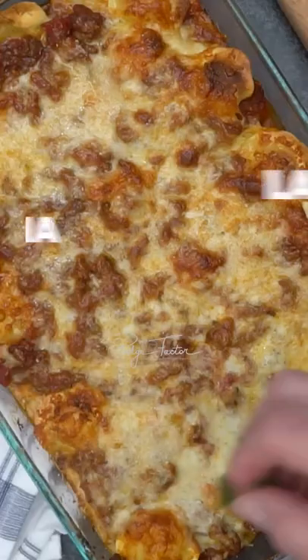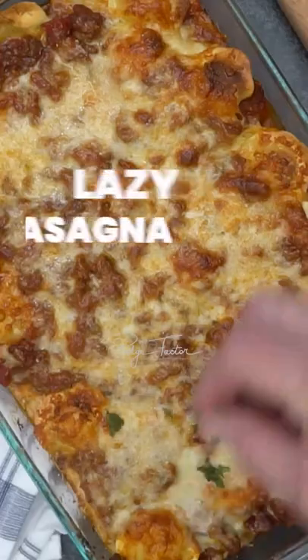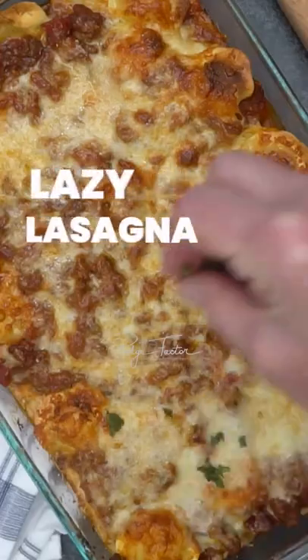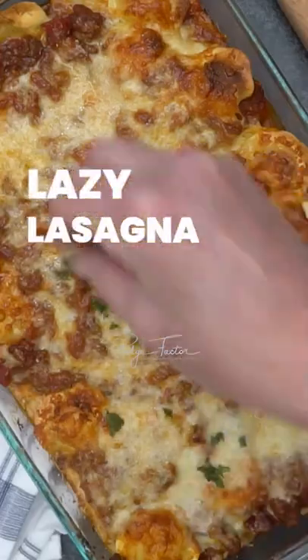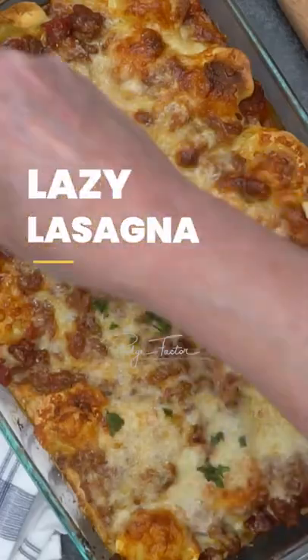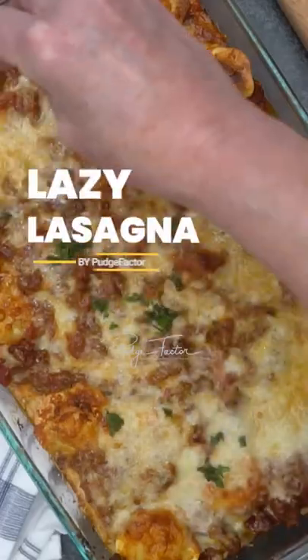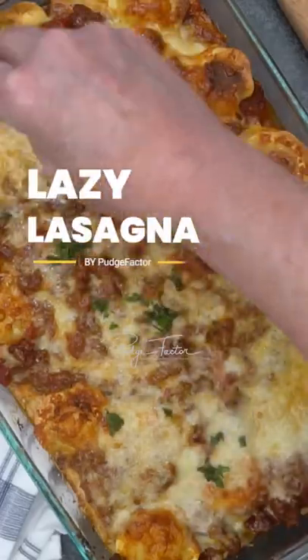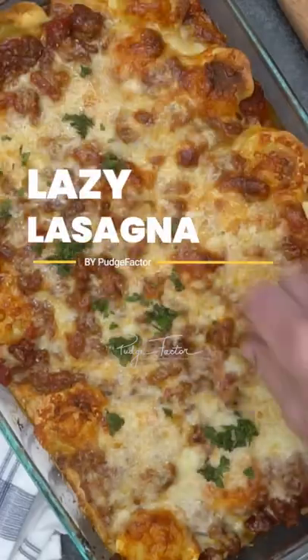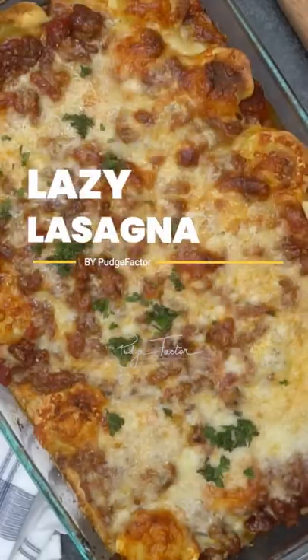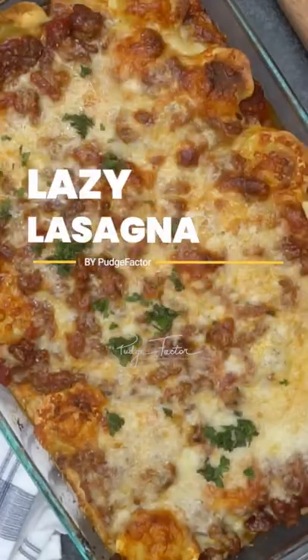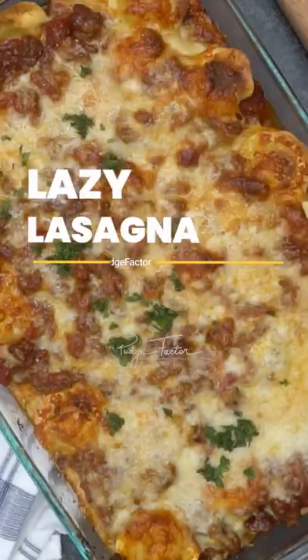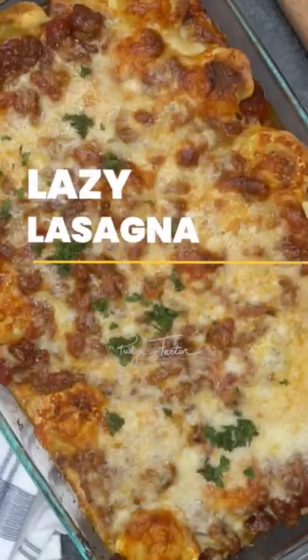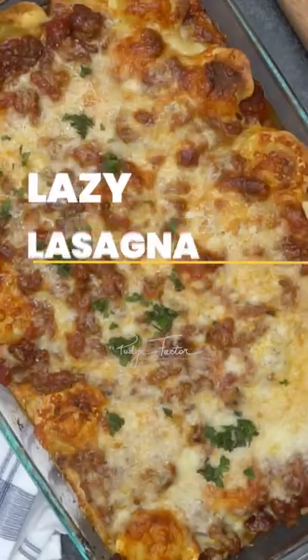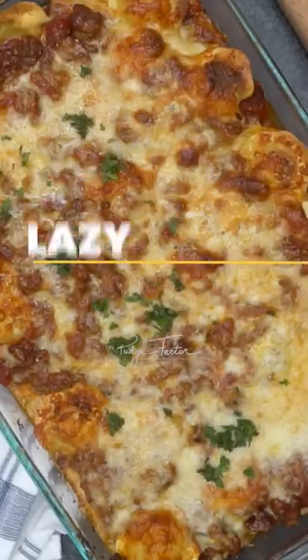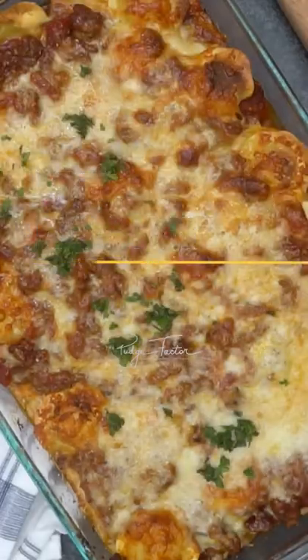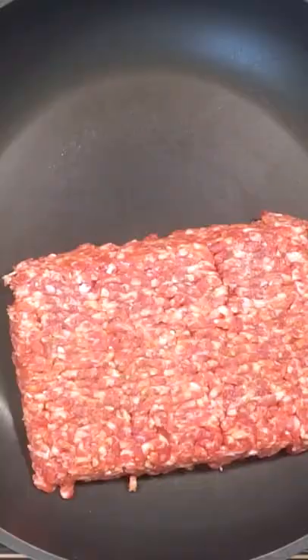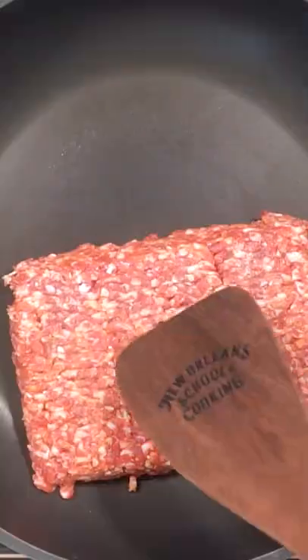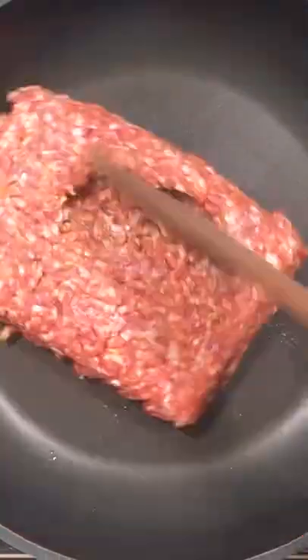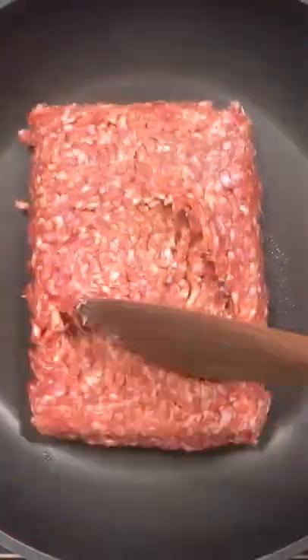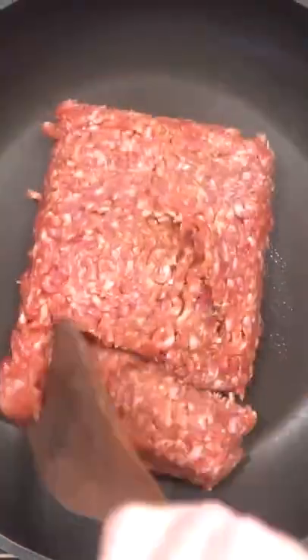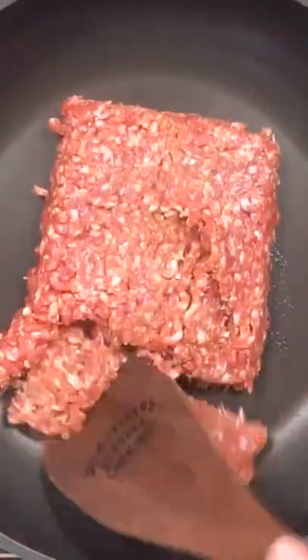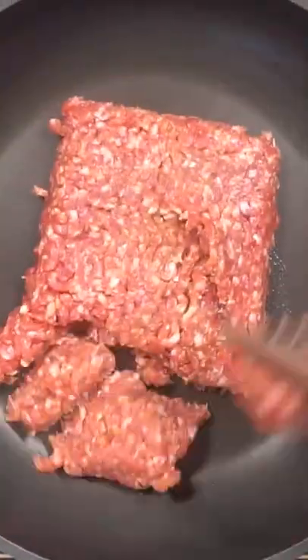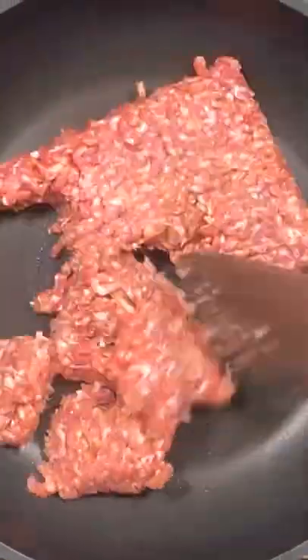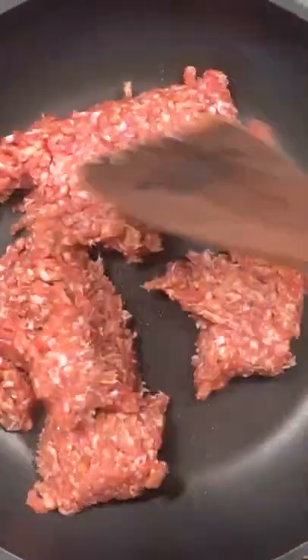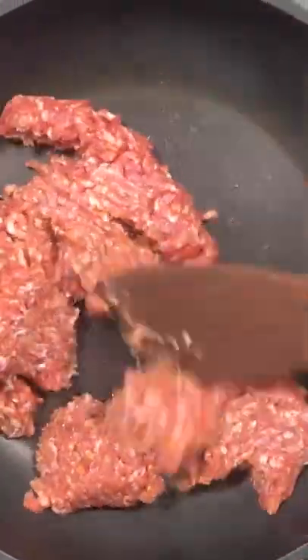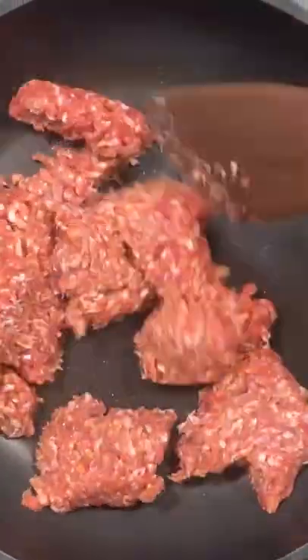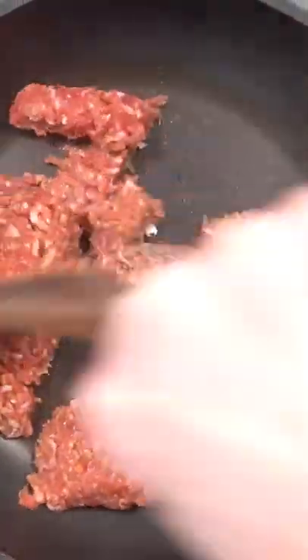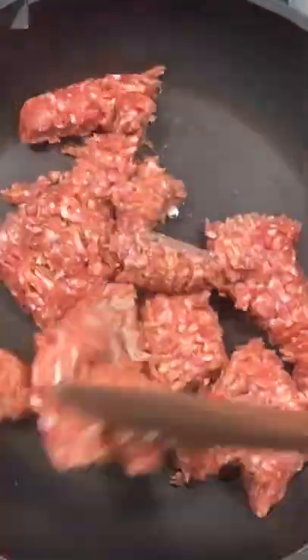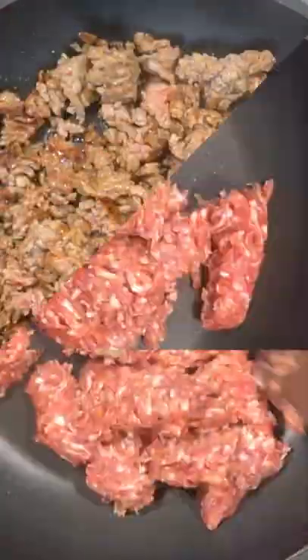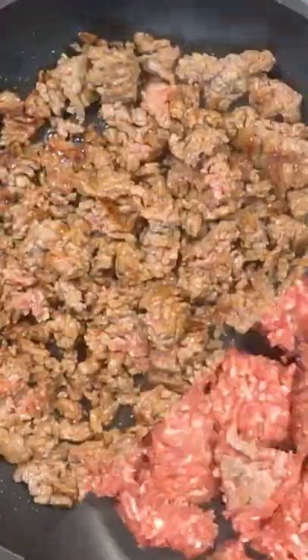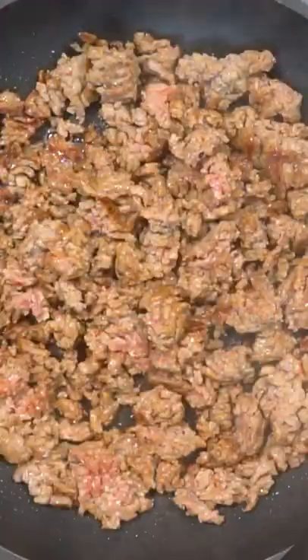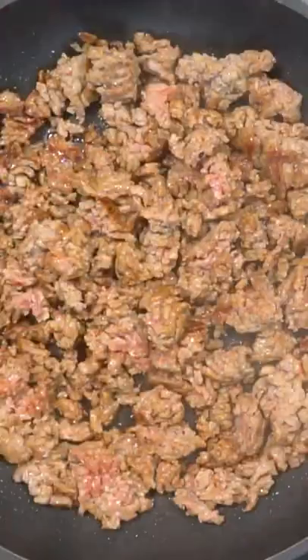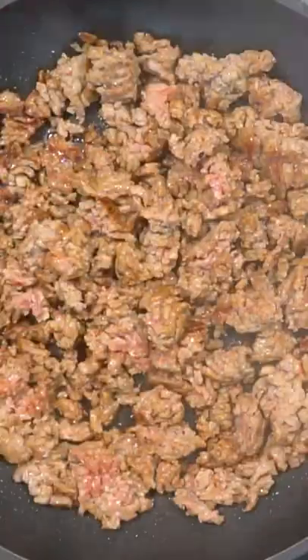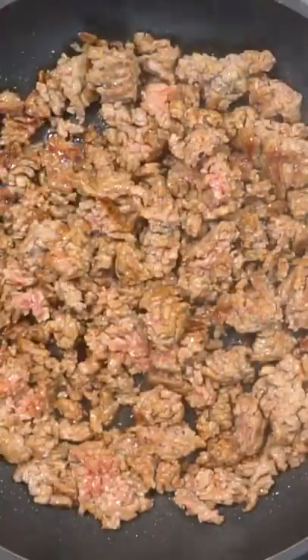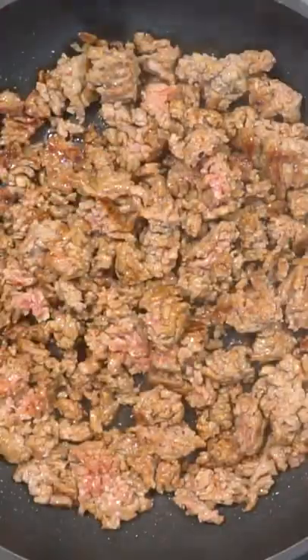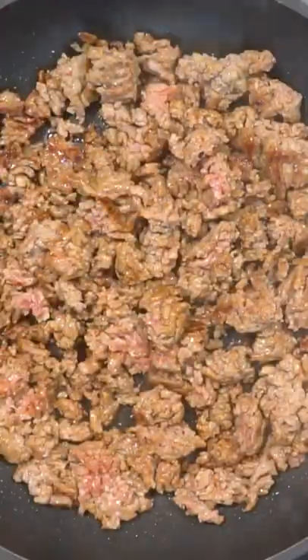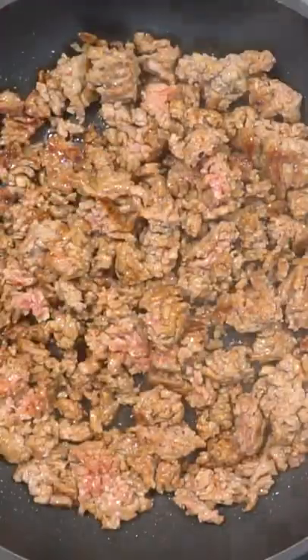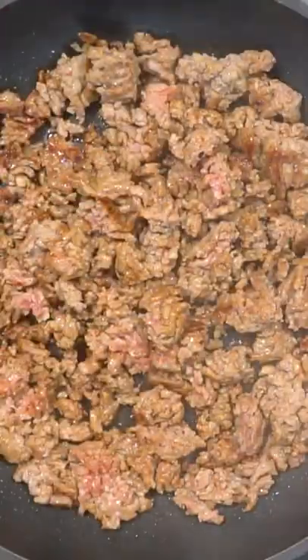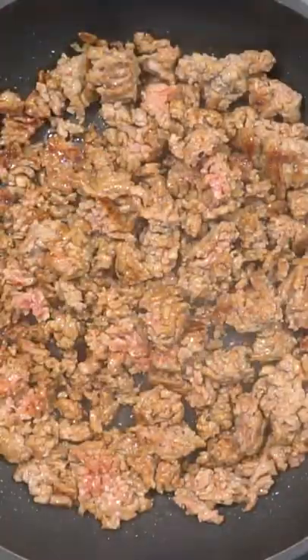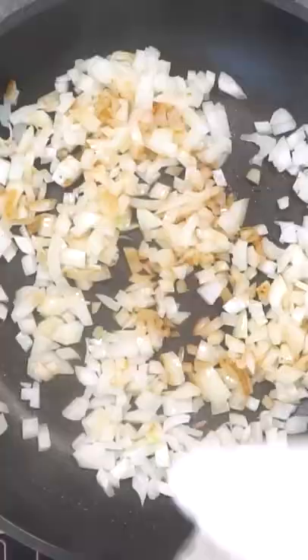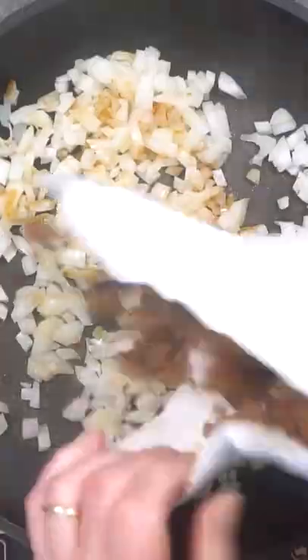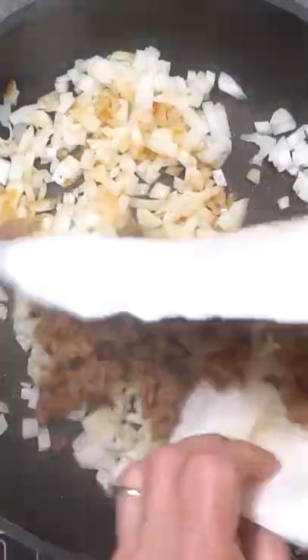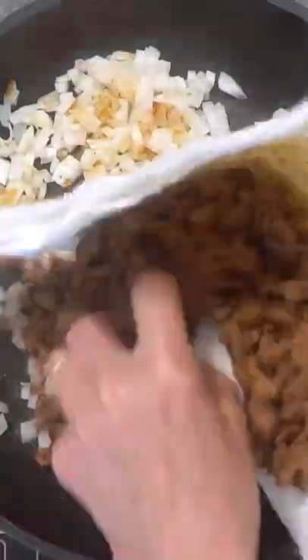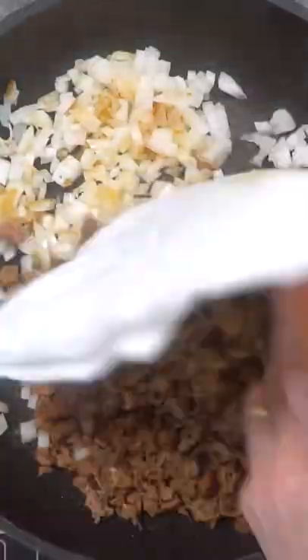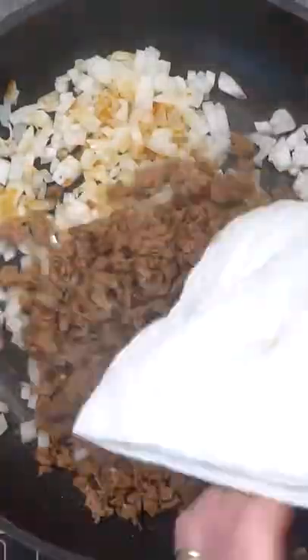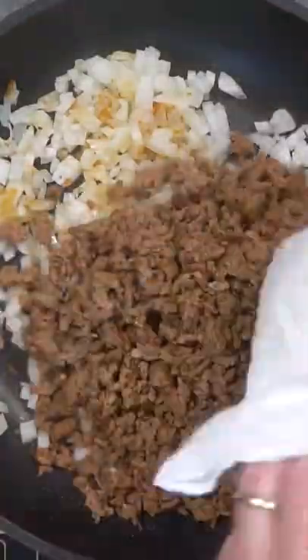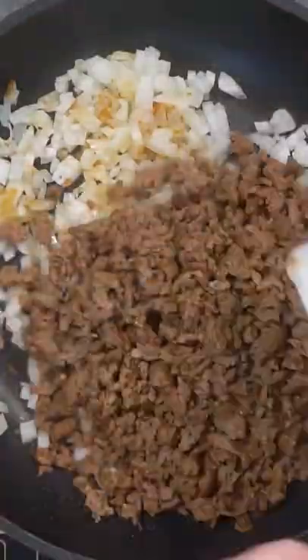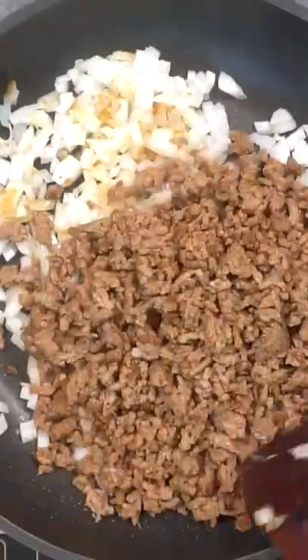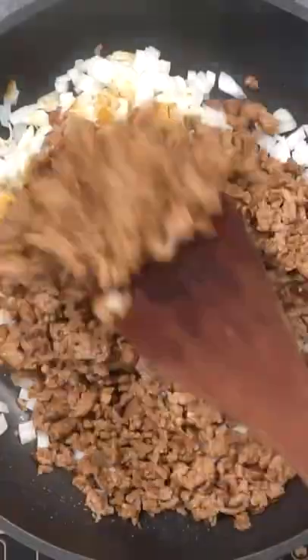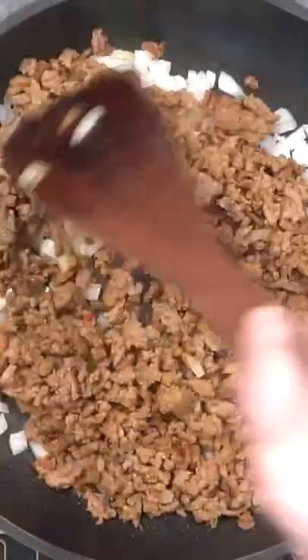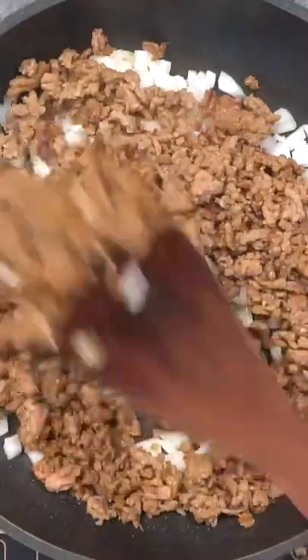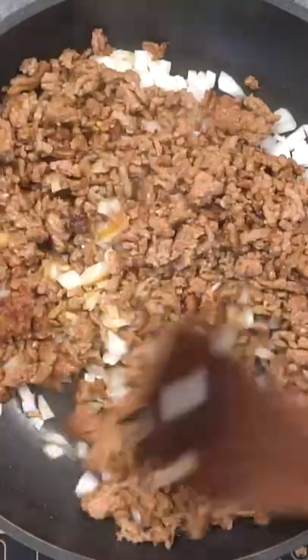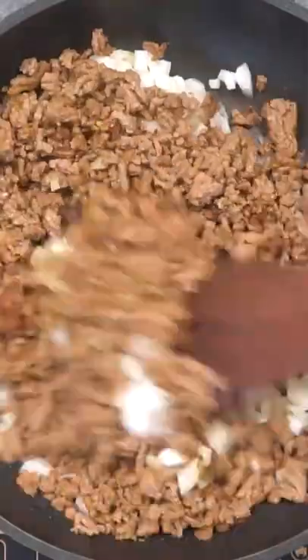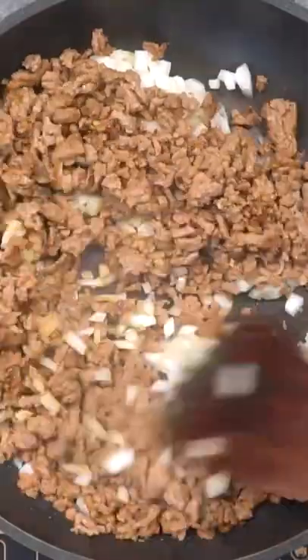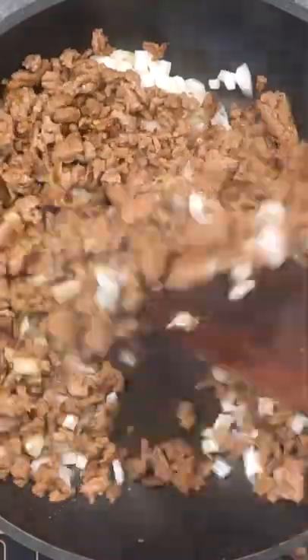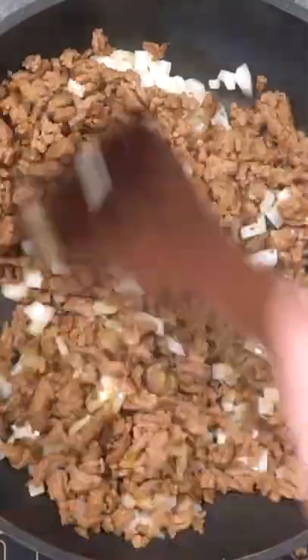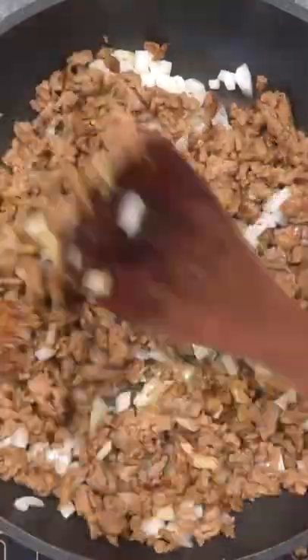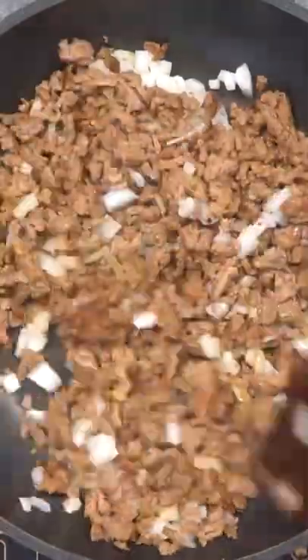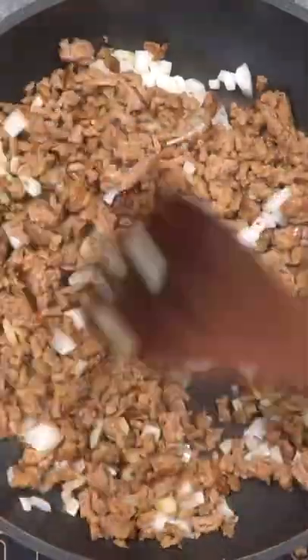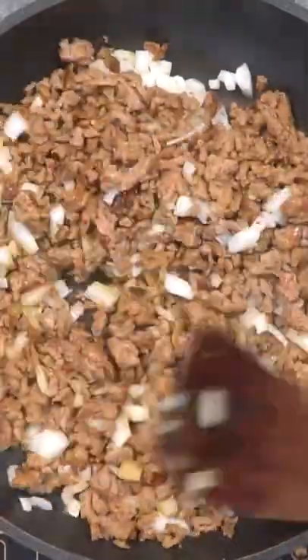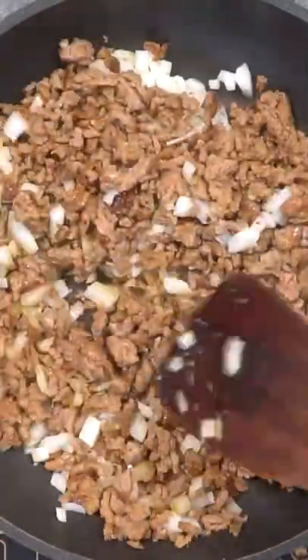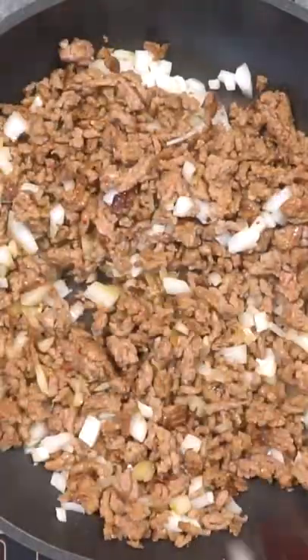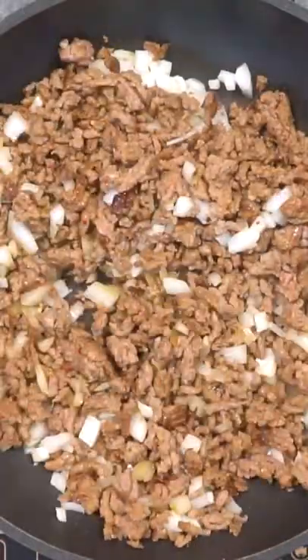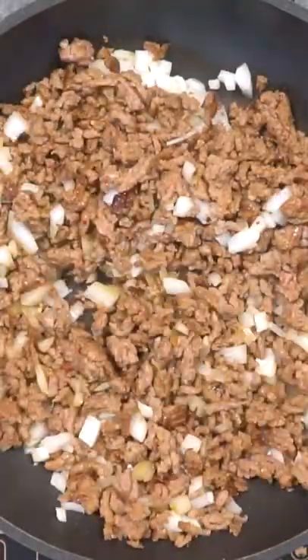Let's make lazy lasagna. Start by browning and draining Italian sausage, then add the cooked sausage to some sauteed onions.